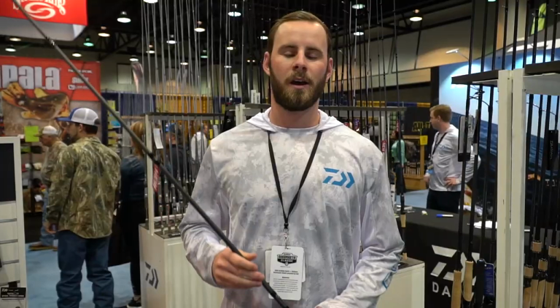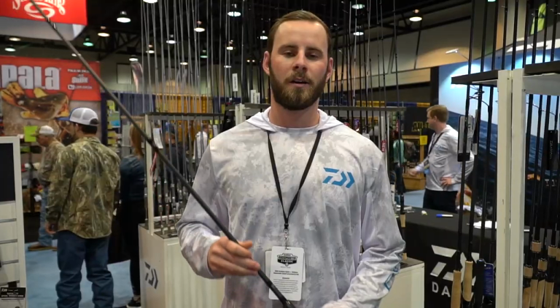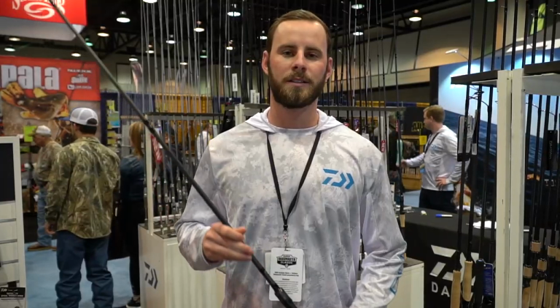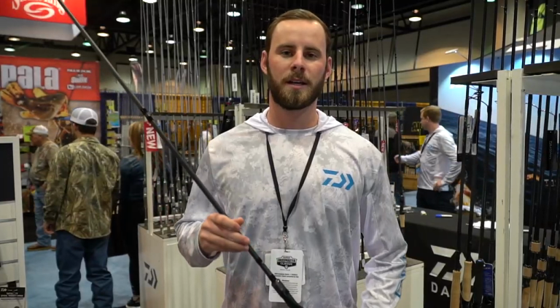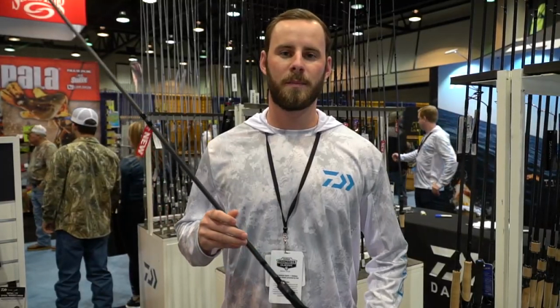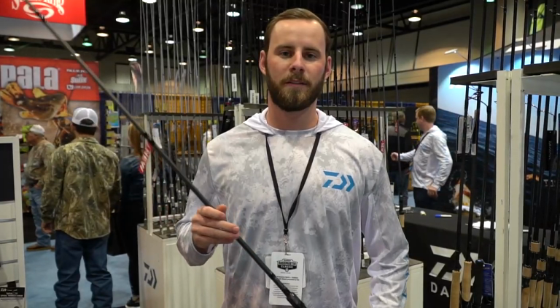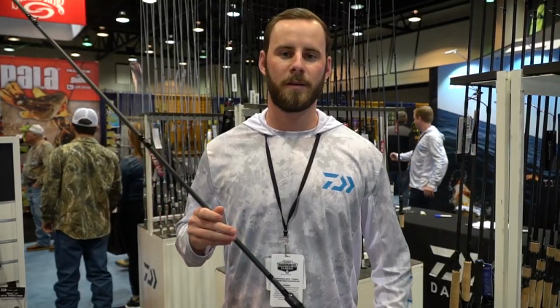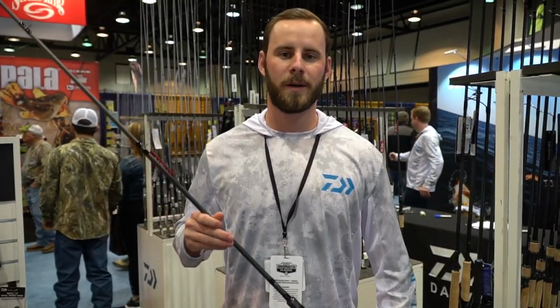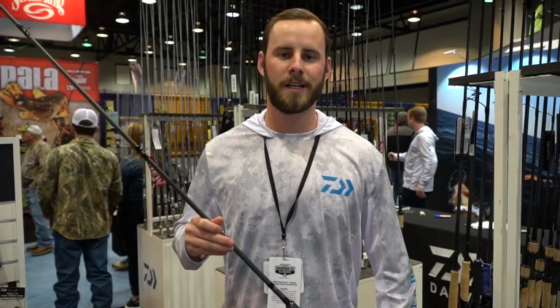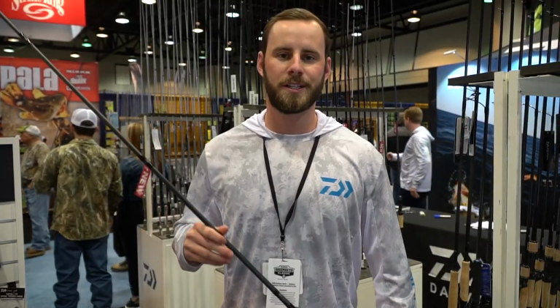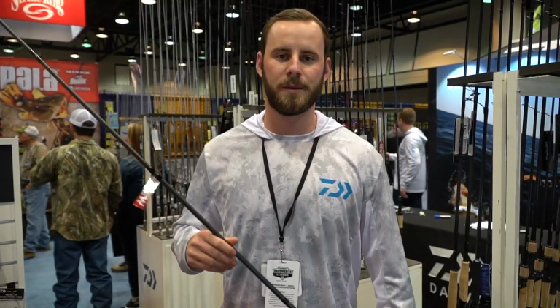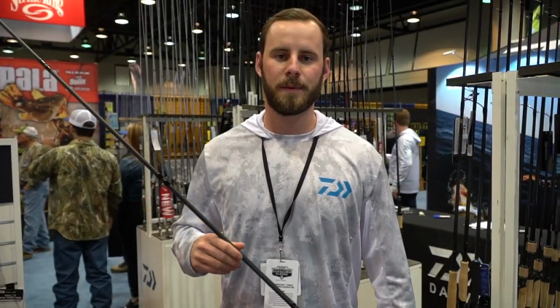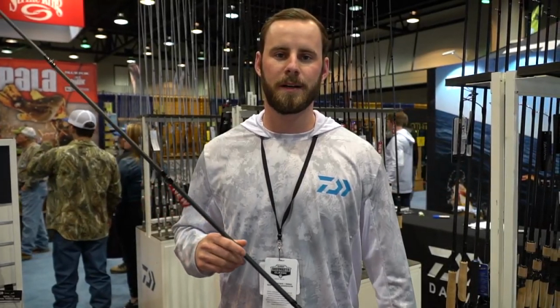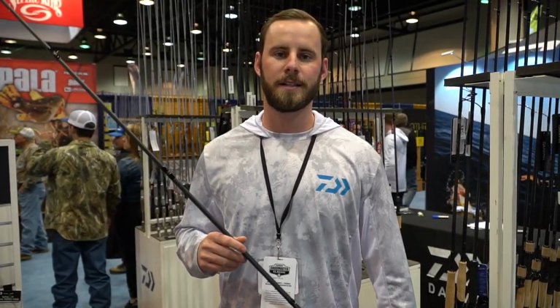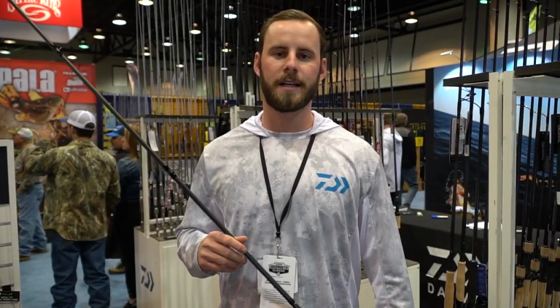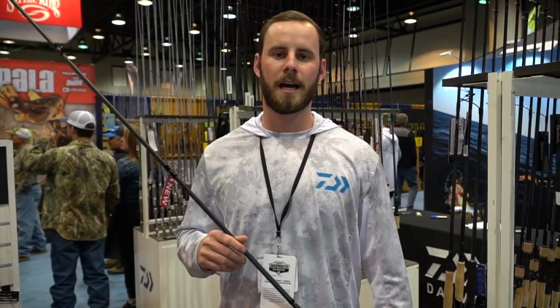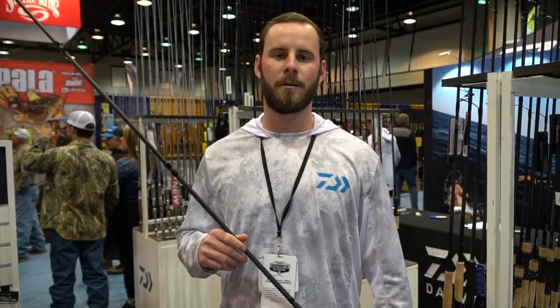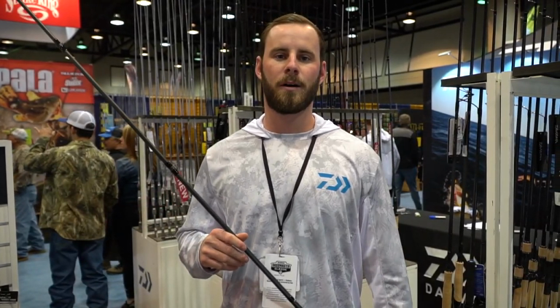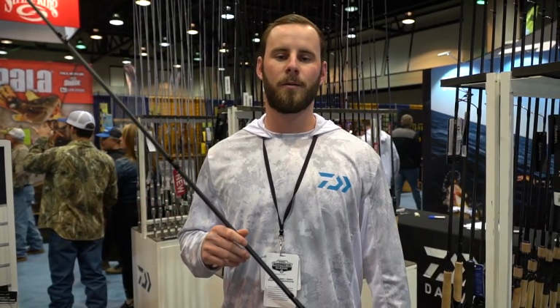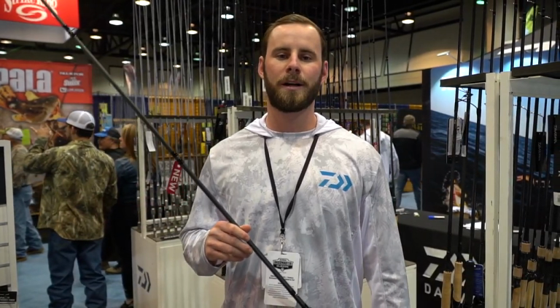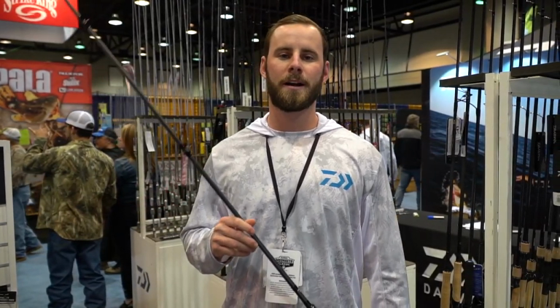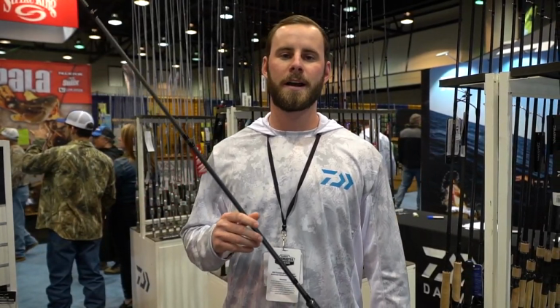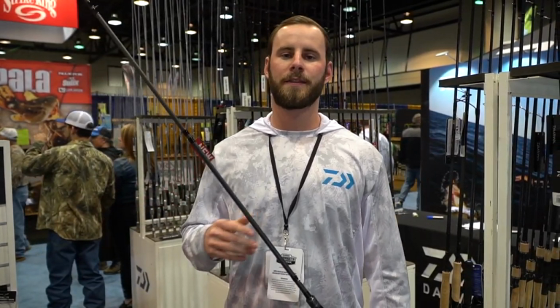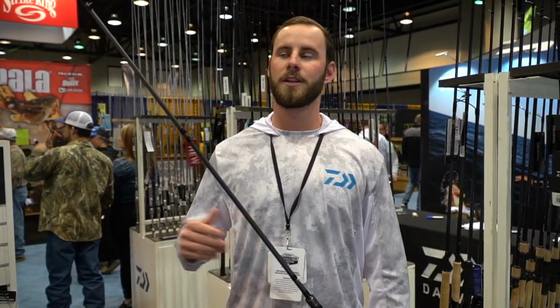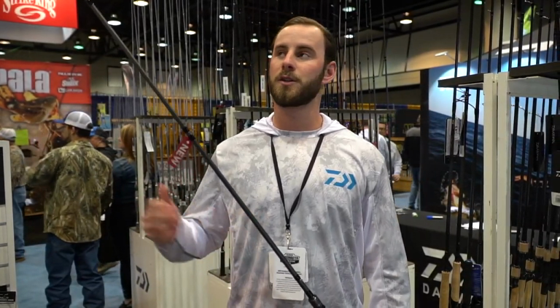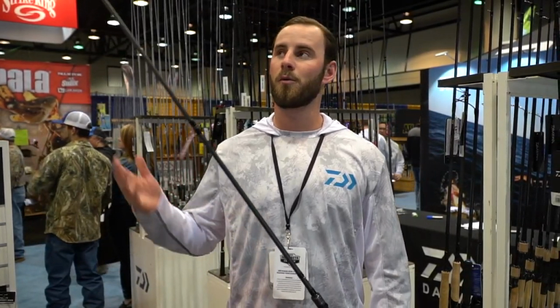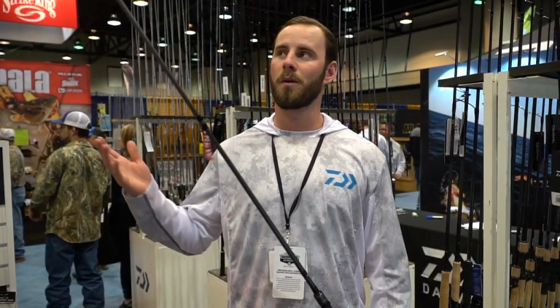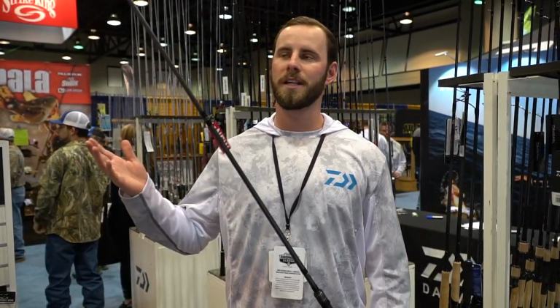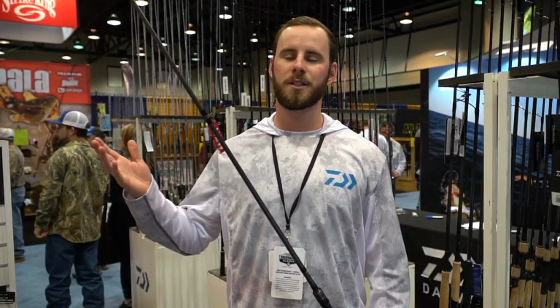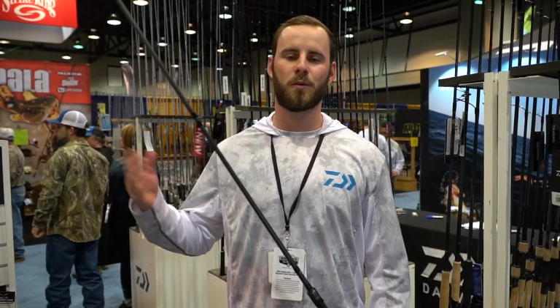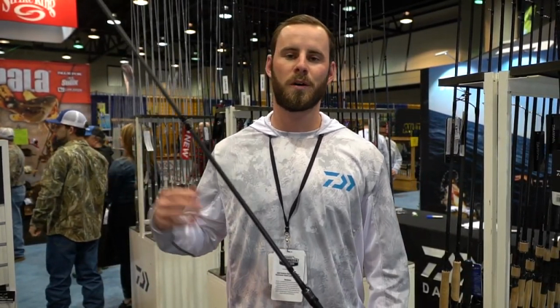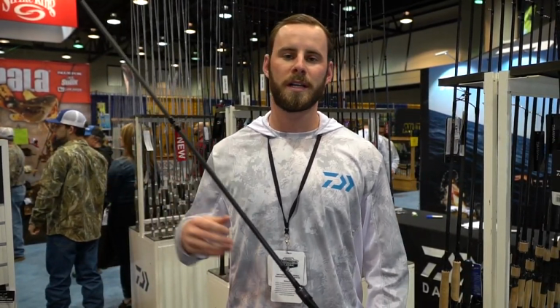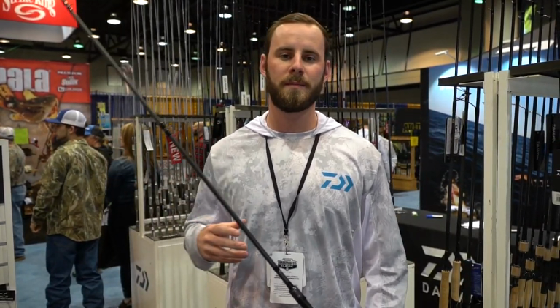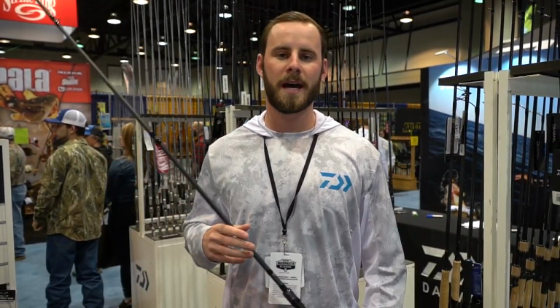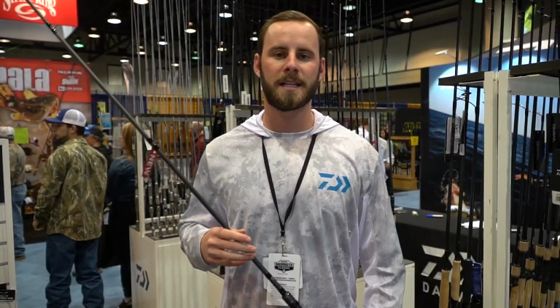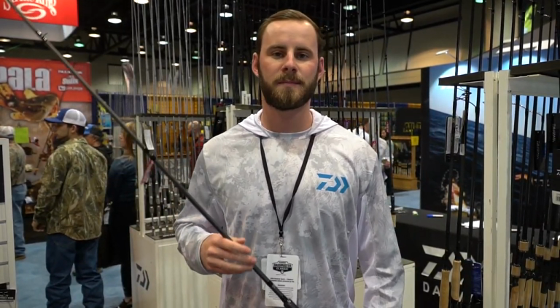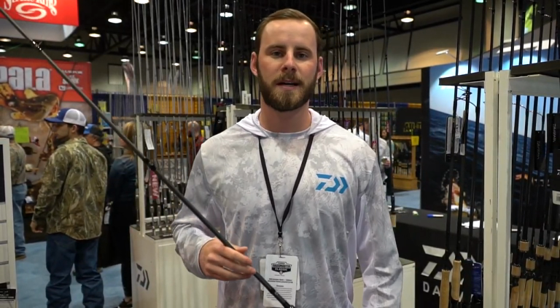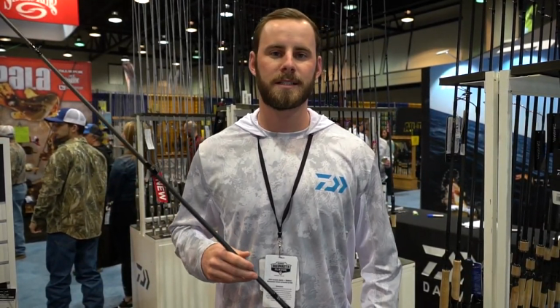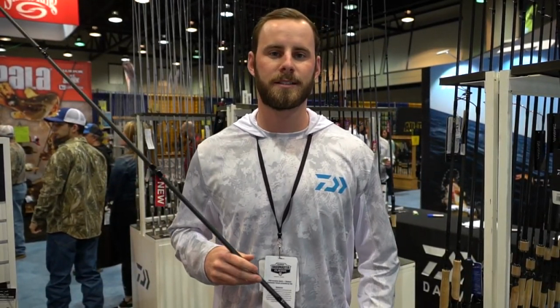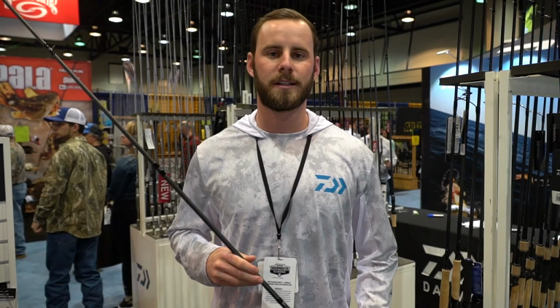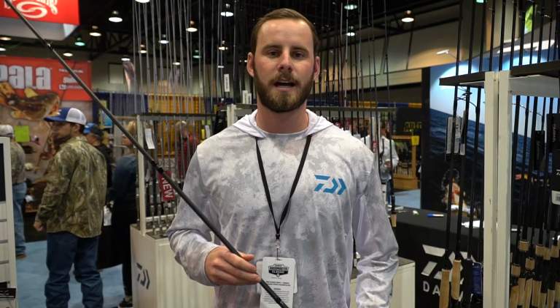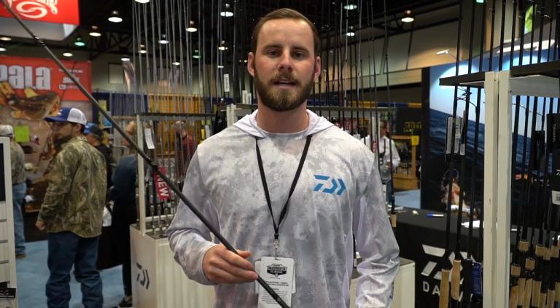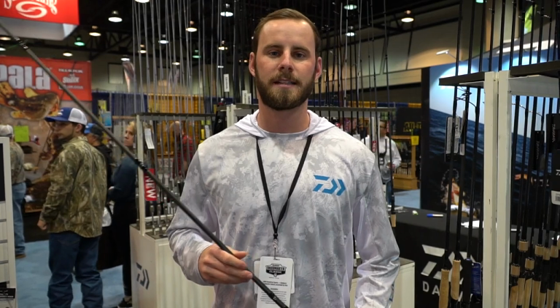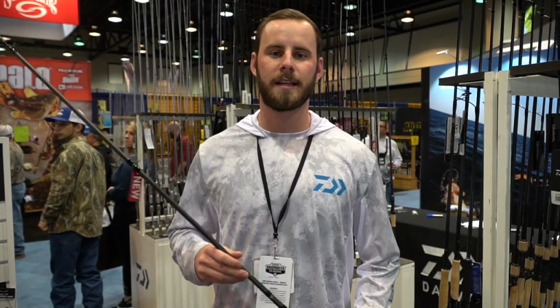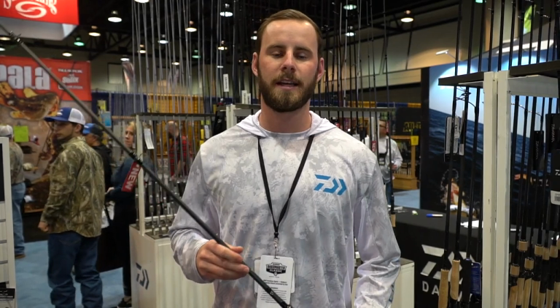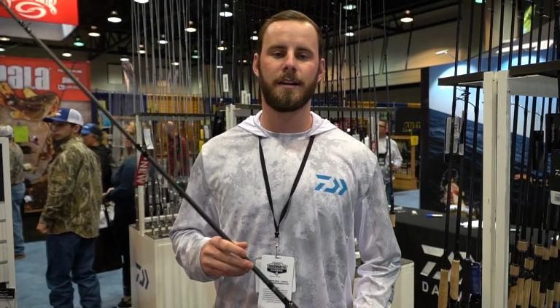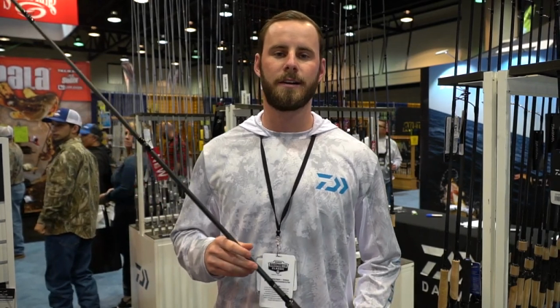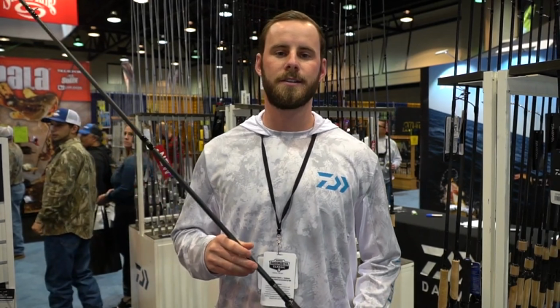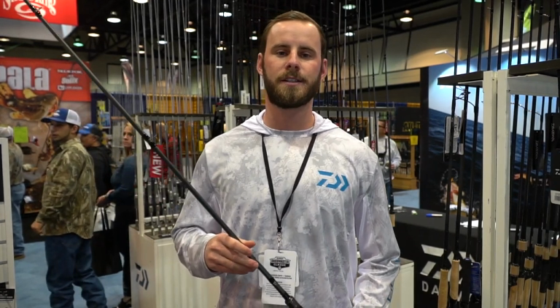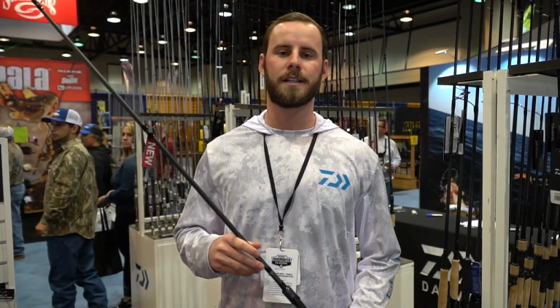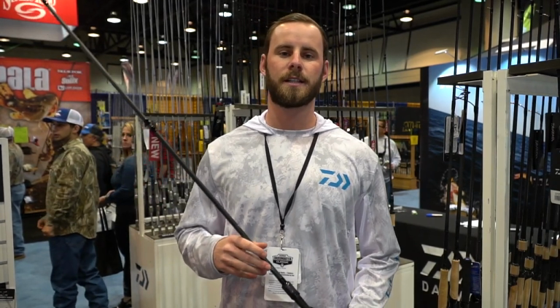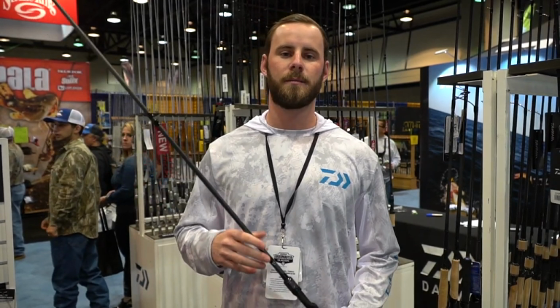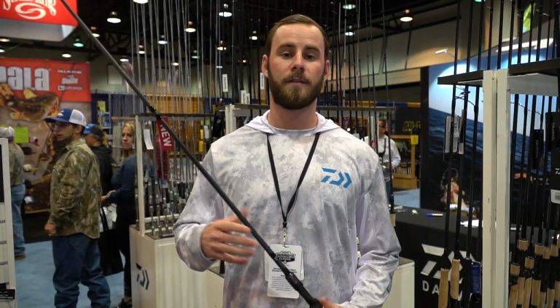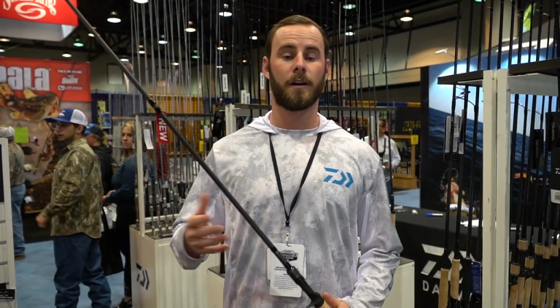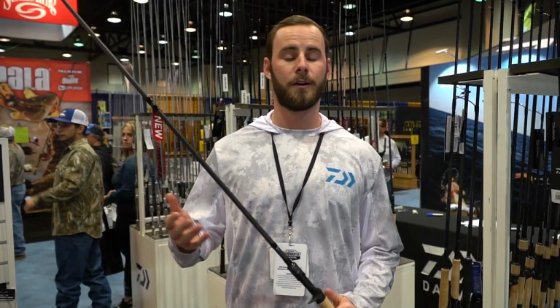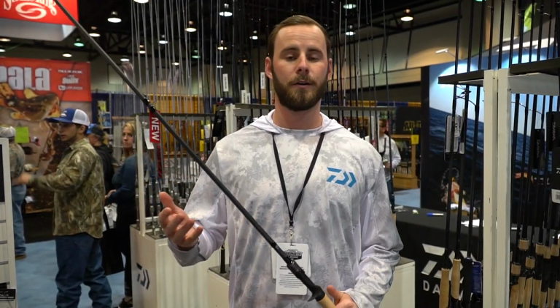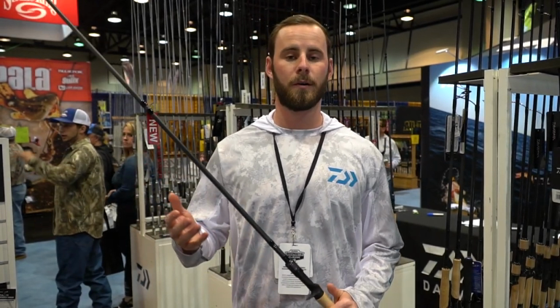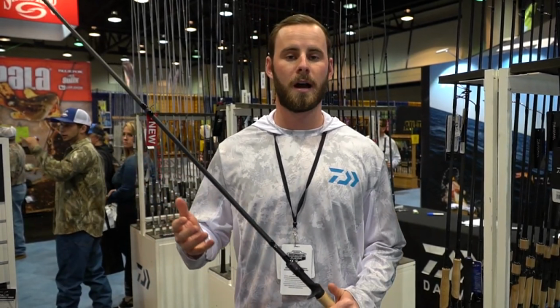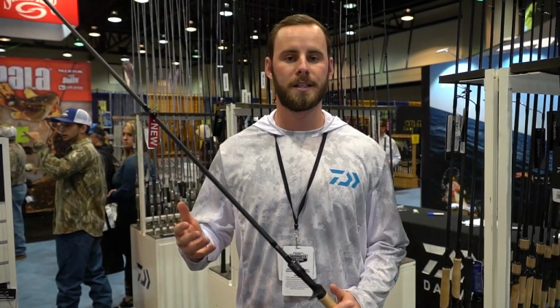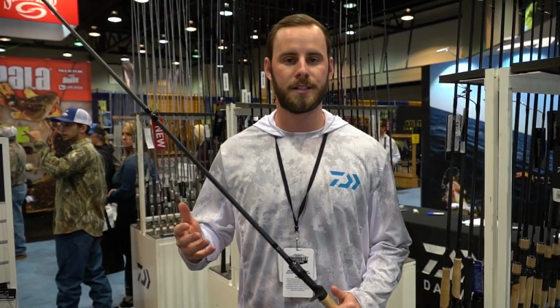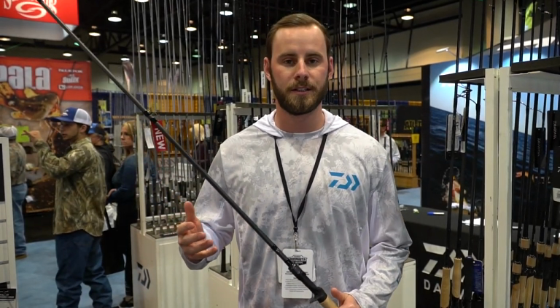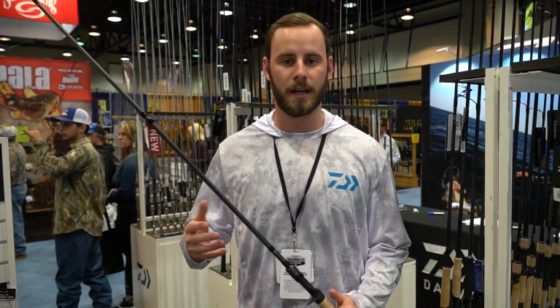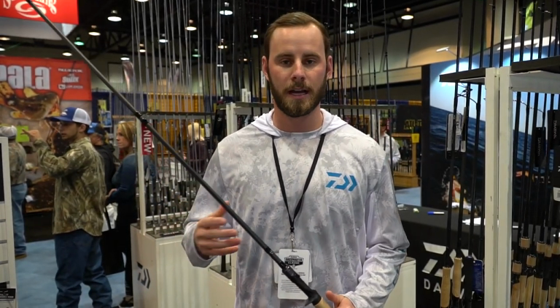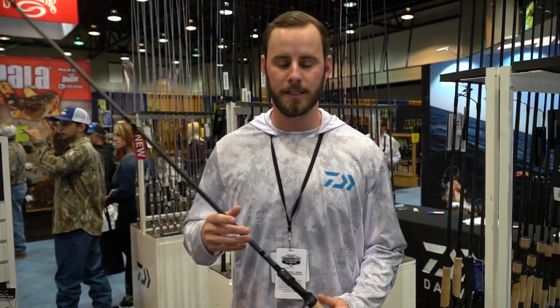What's up everybody? Chip here at Daiwa. We are at the 2020 Bassmaster Classic introducing some of our new rods to you guys.